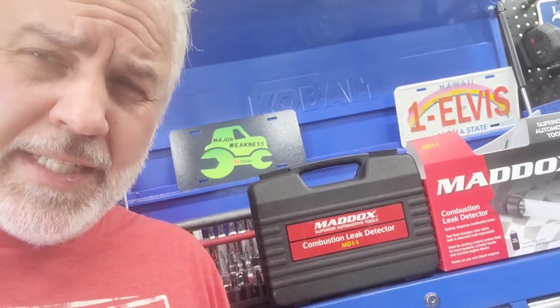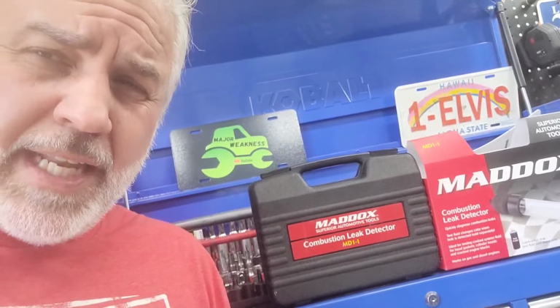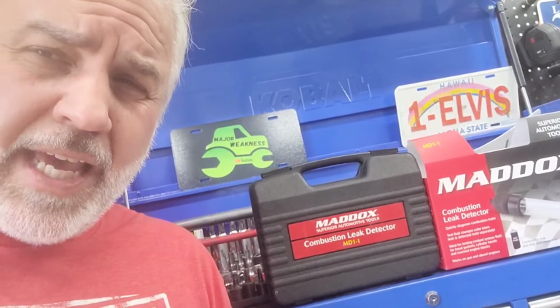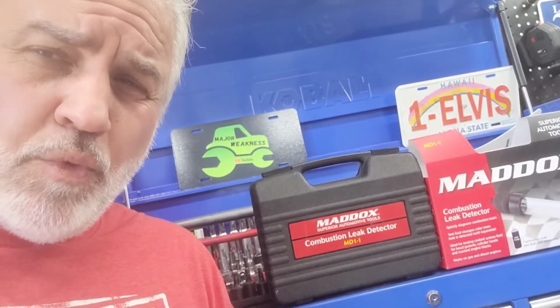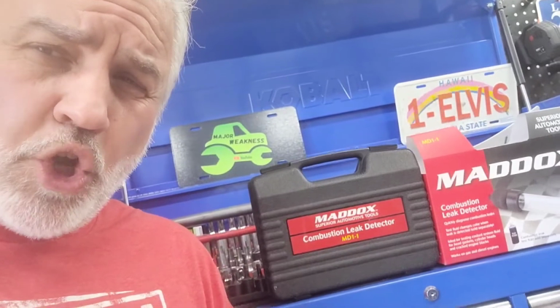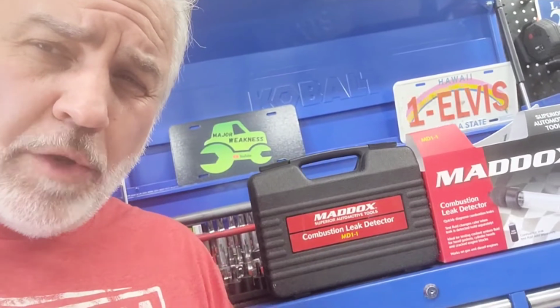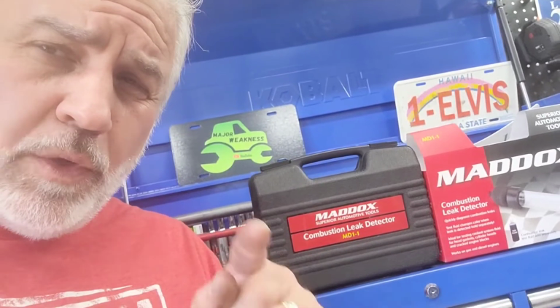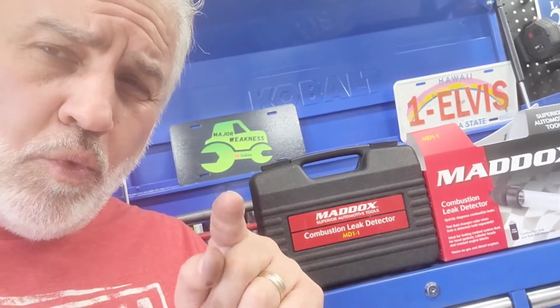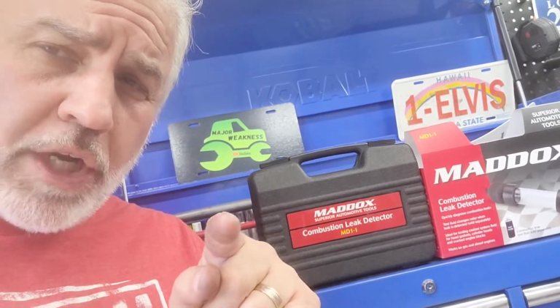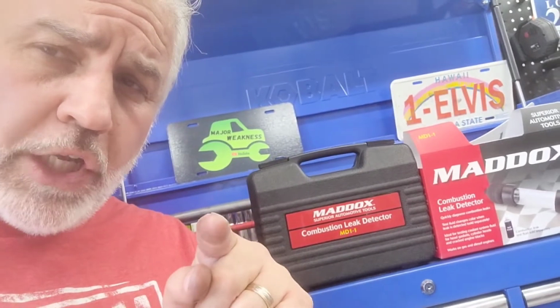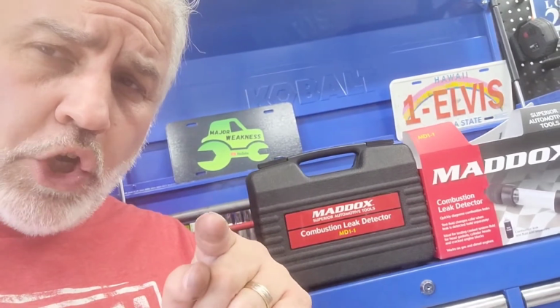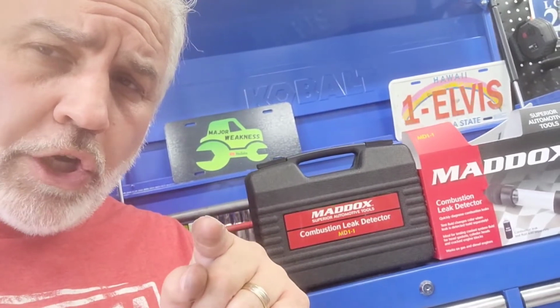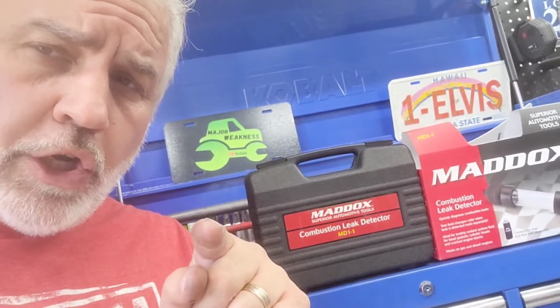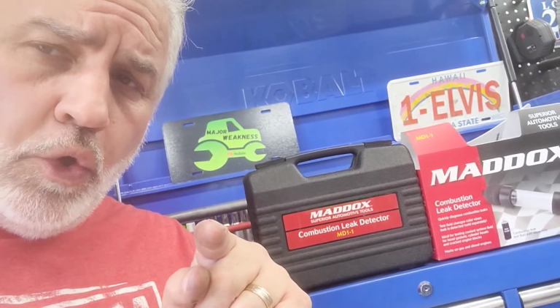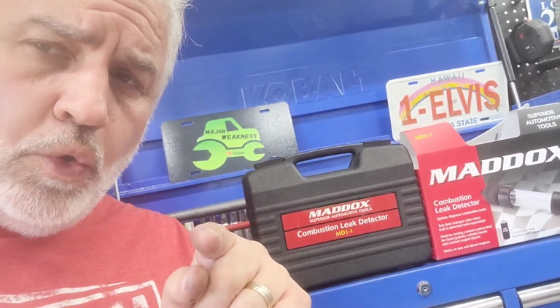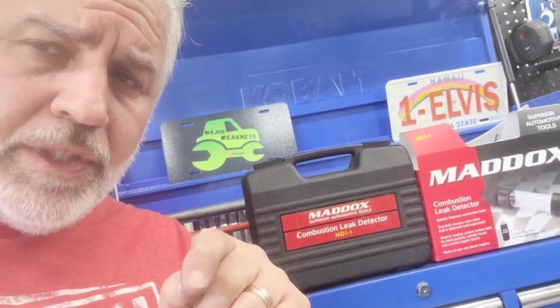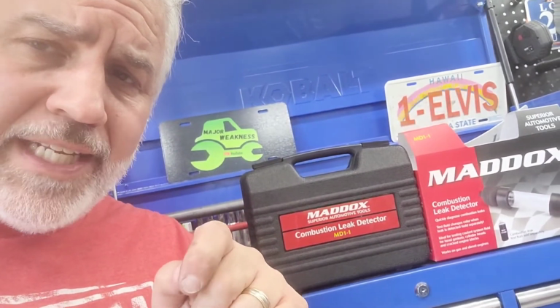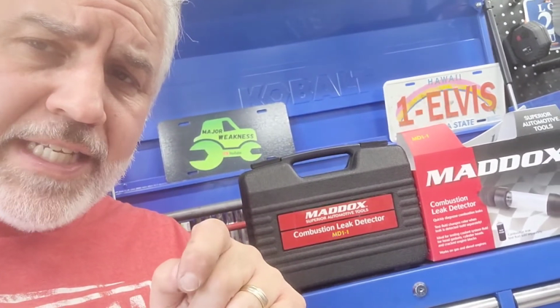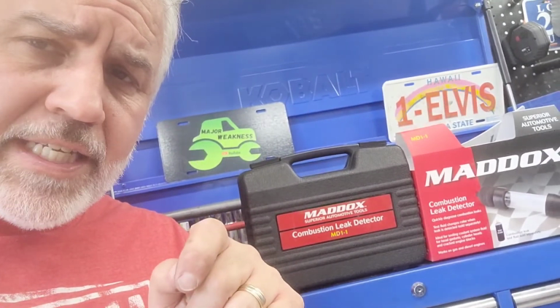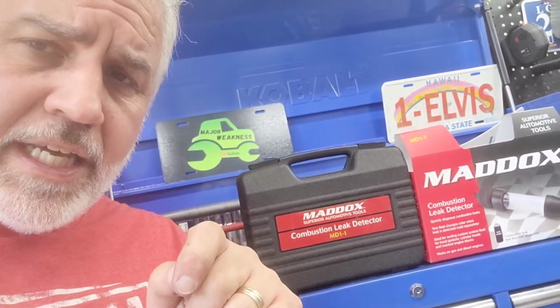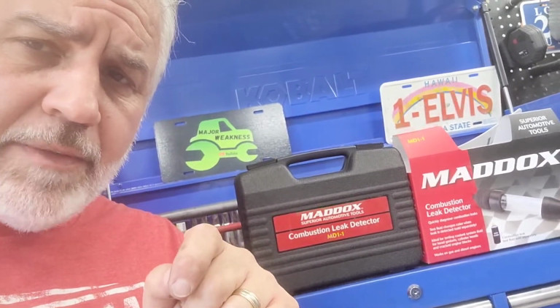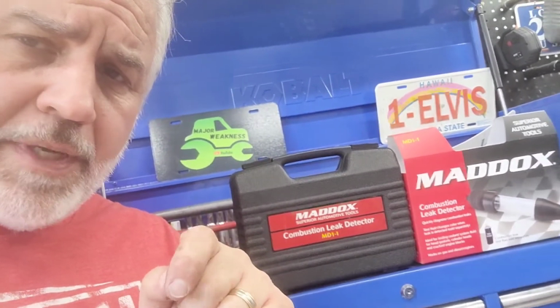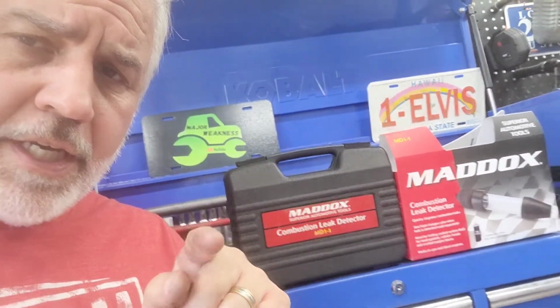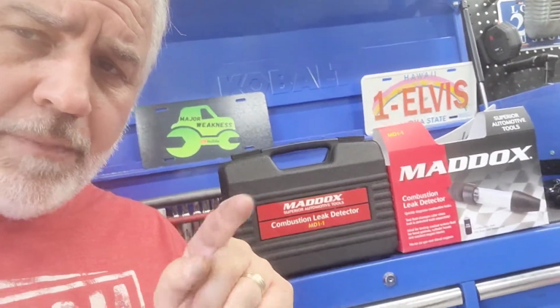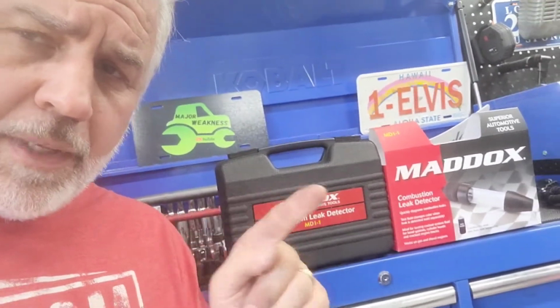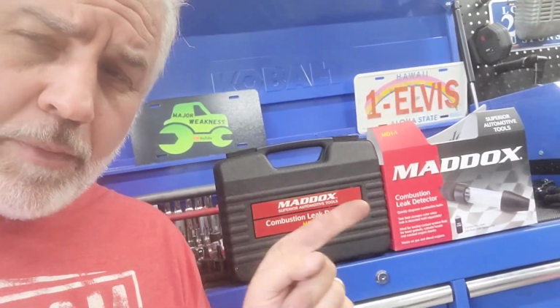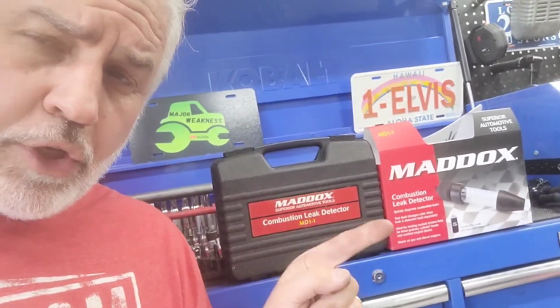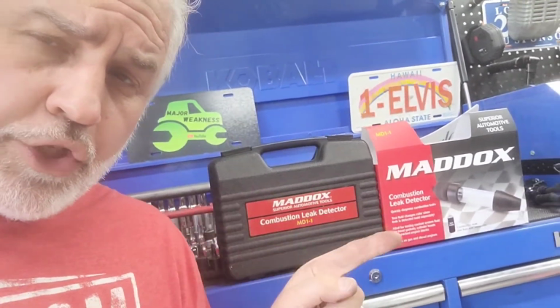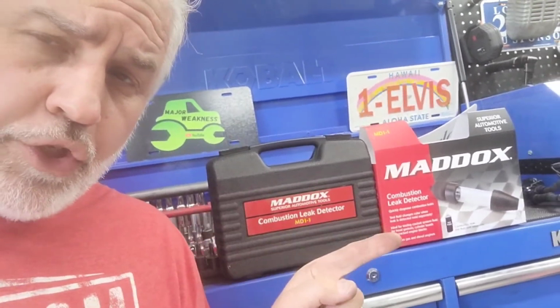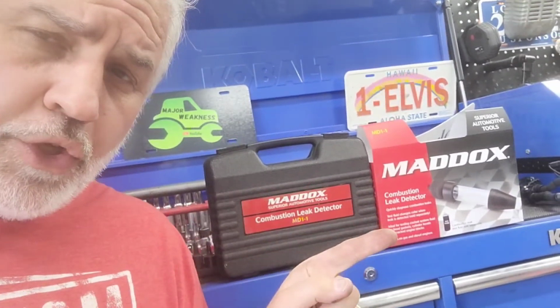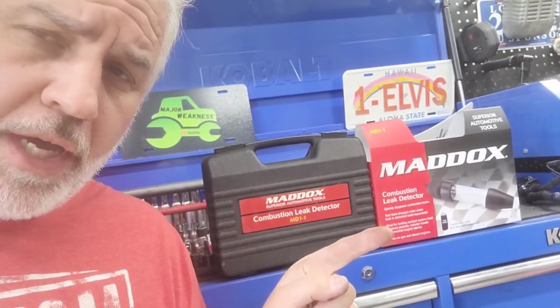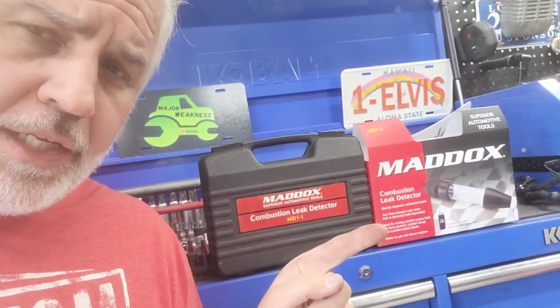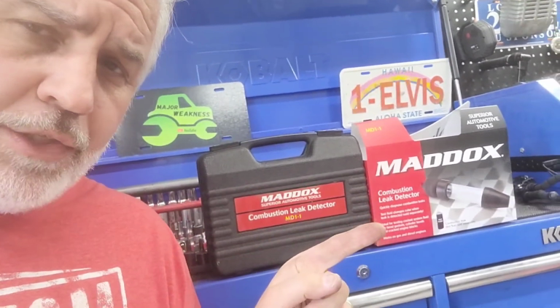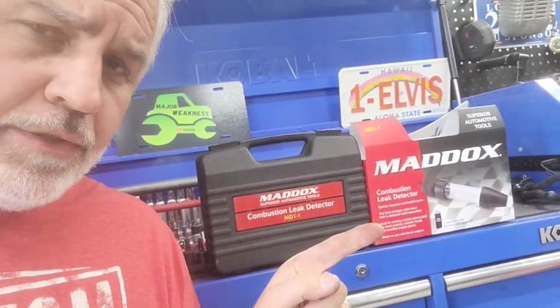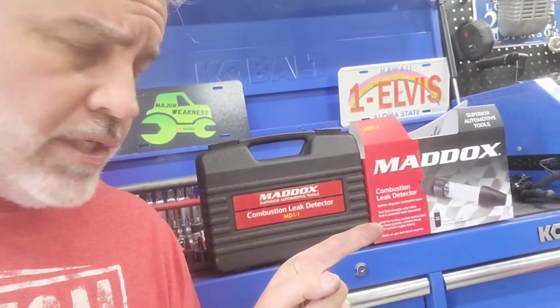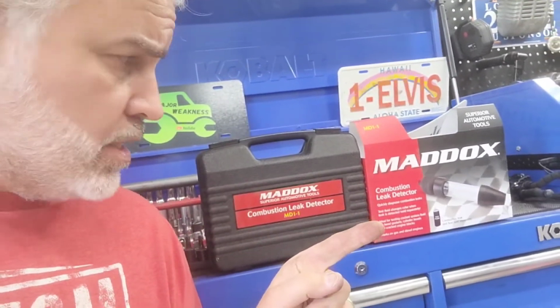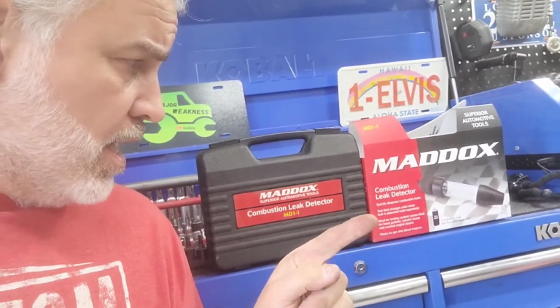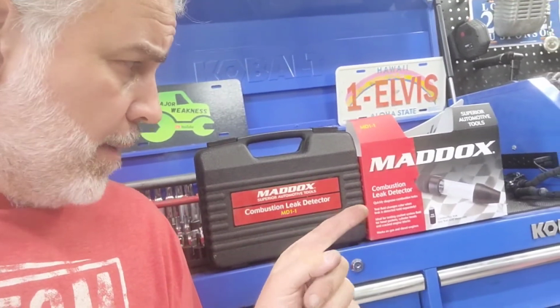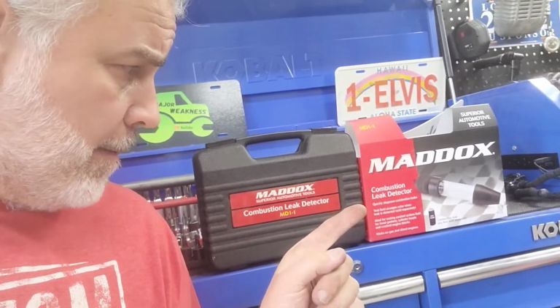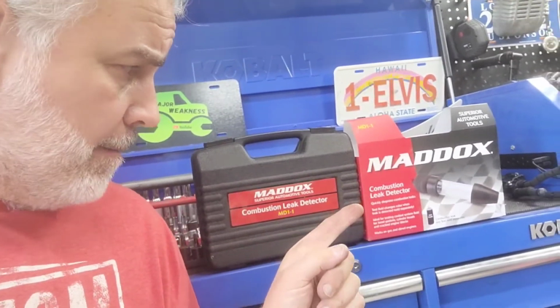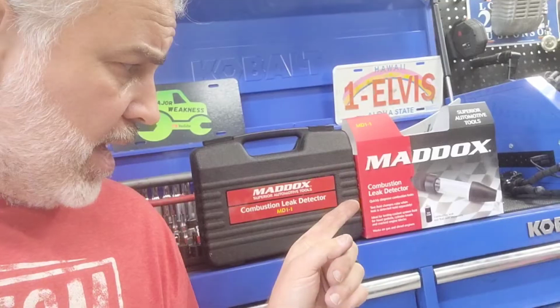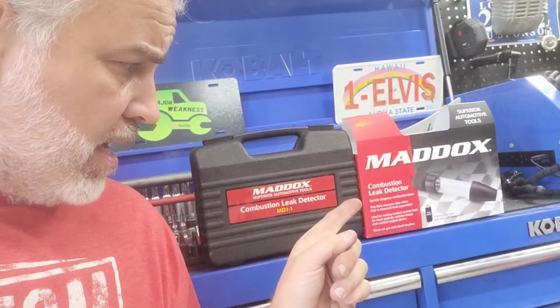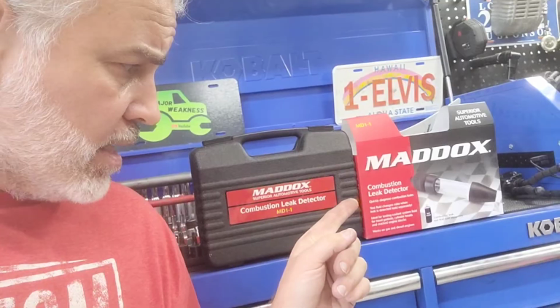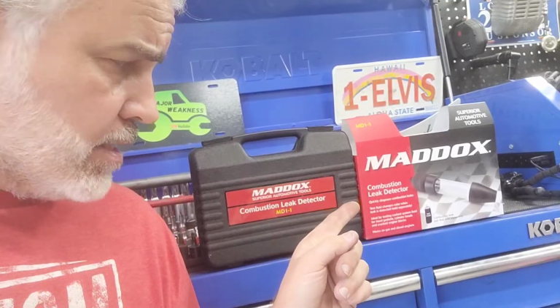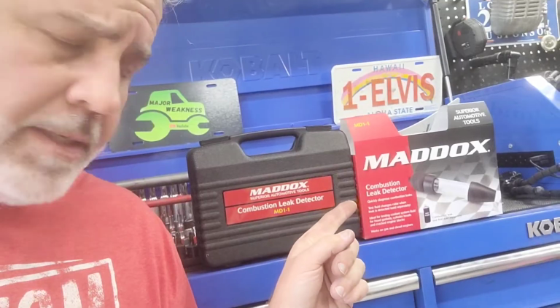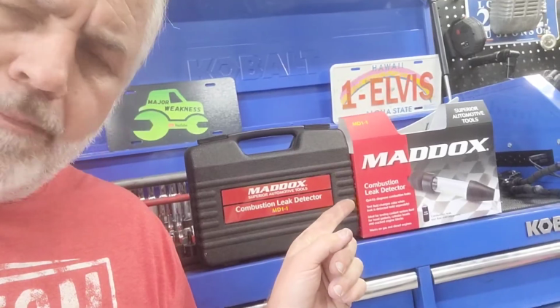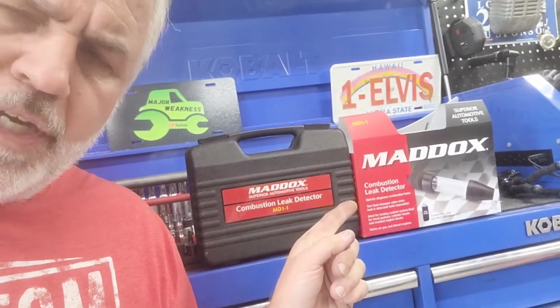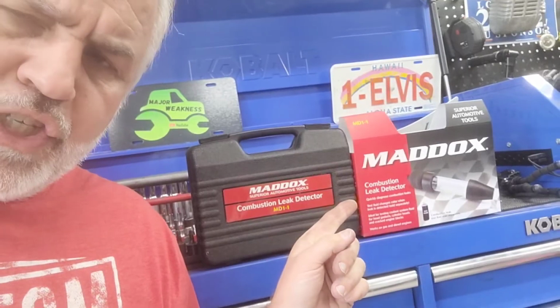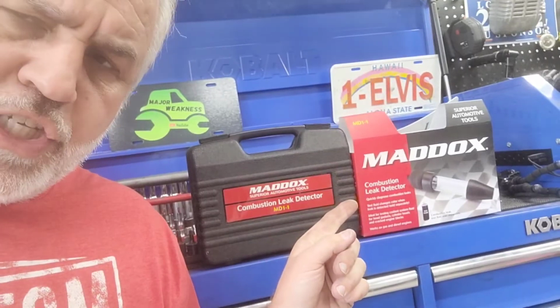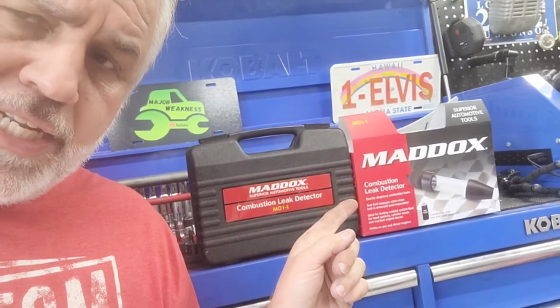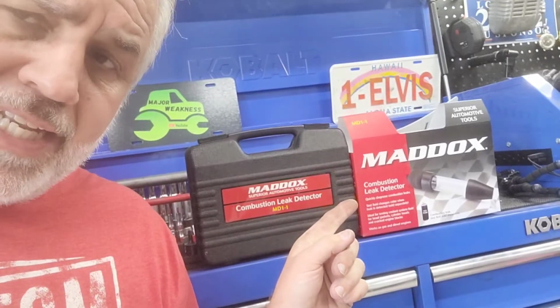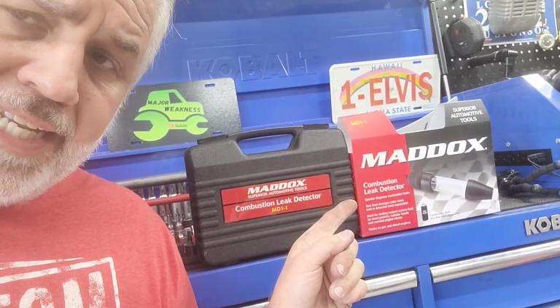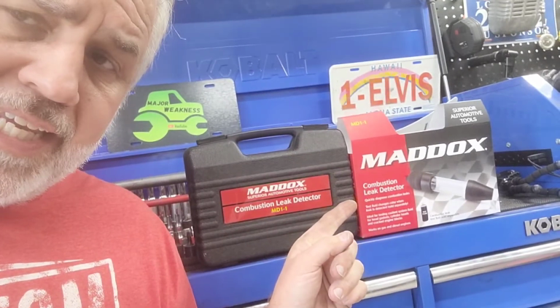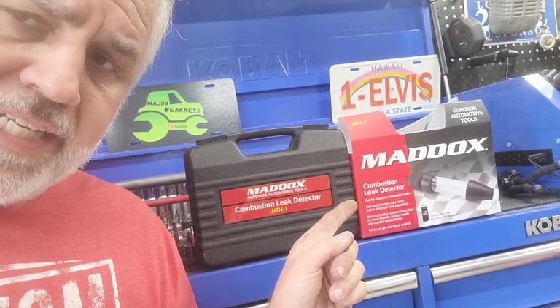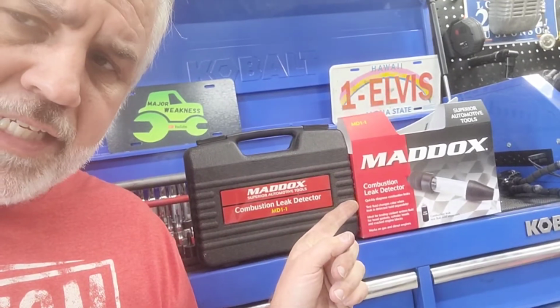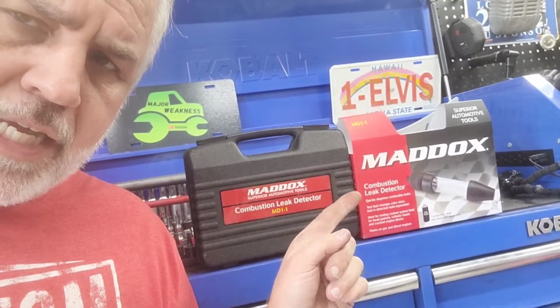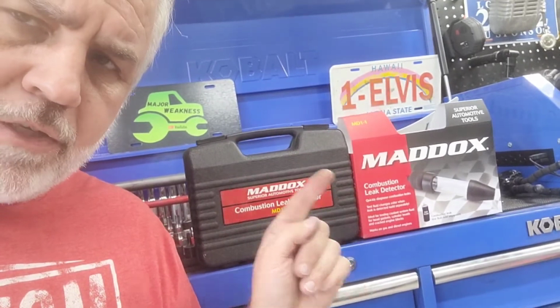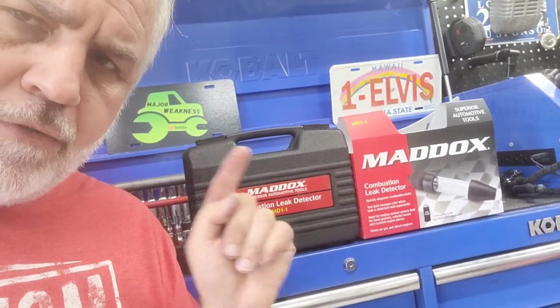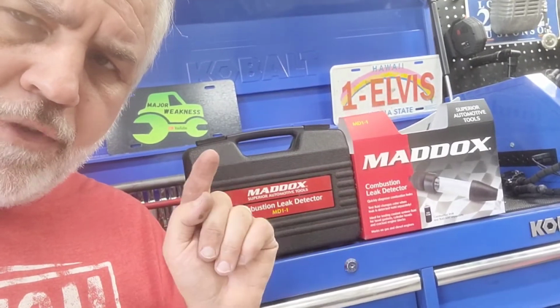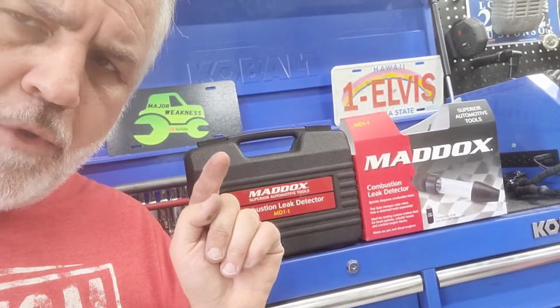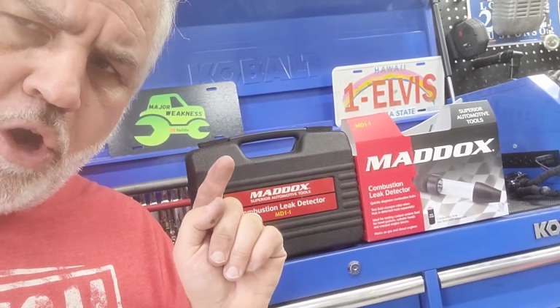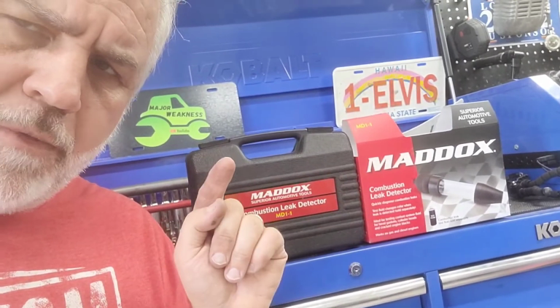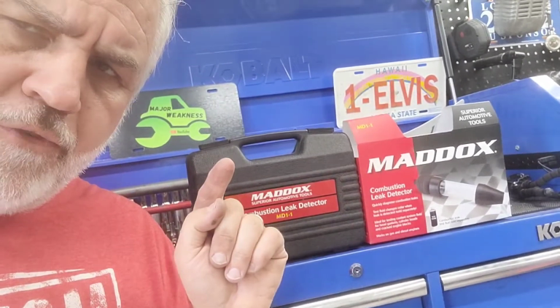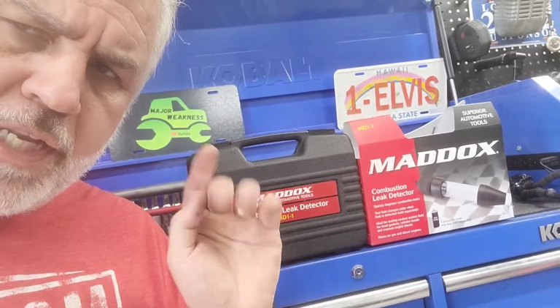Today we're going to be working on an old Nissan pickup and I'm going to show you how to use this Maddox Combustion Leak Detector from Harbor Freight.